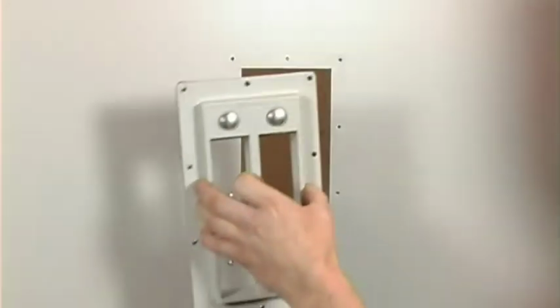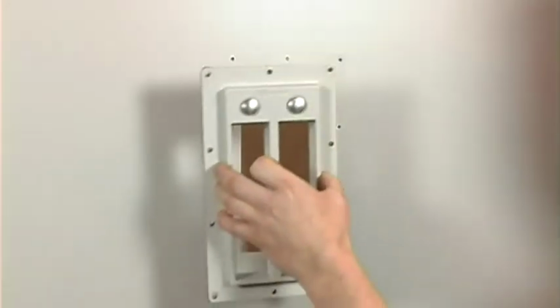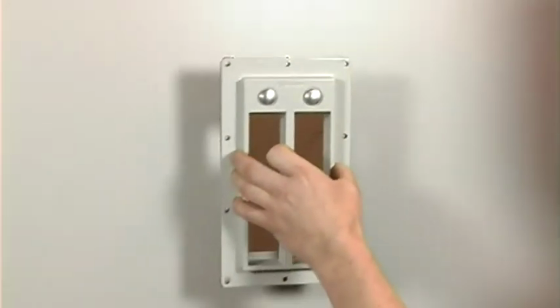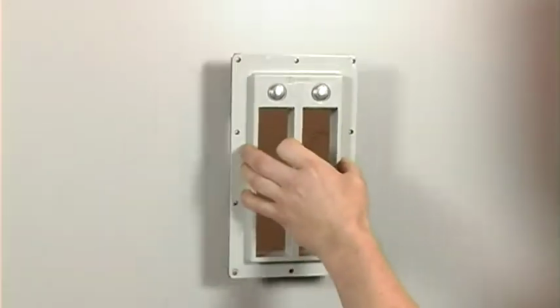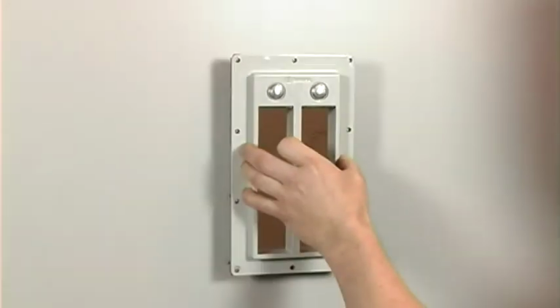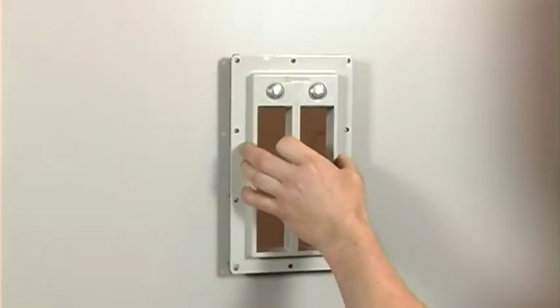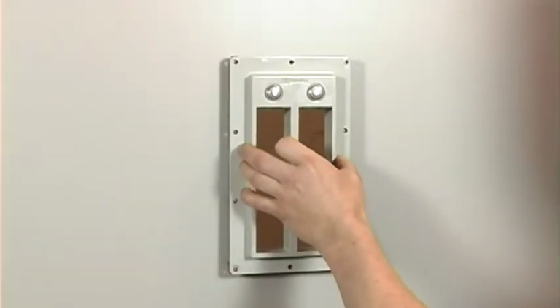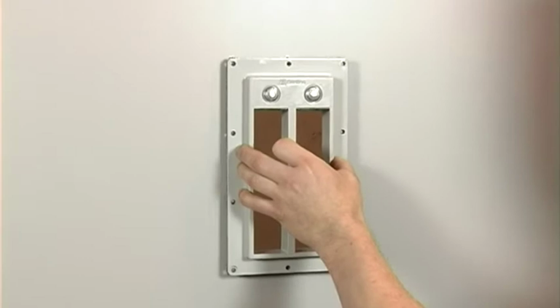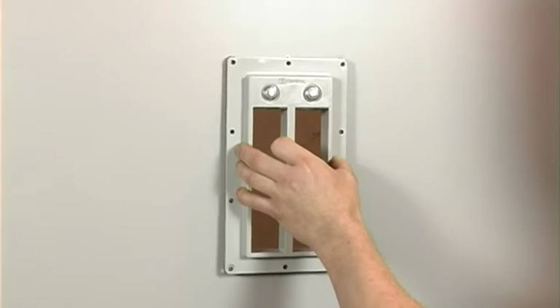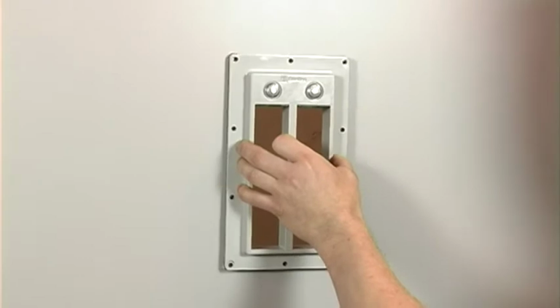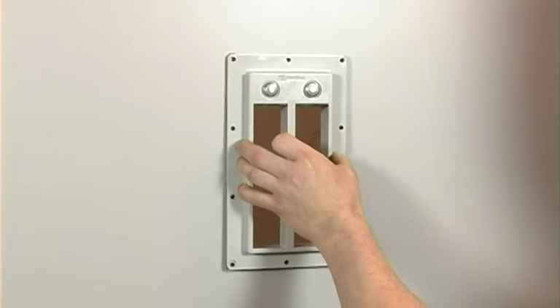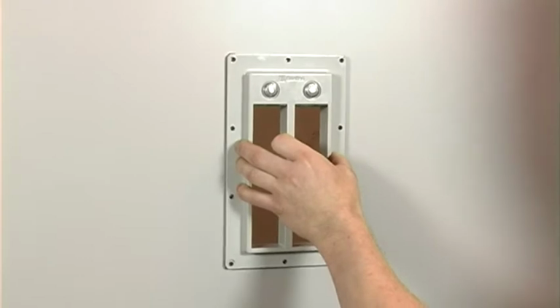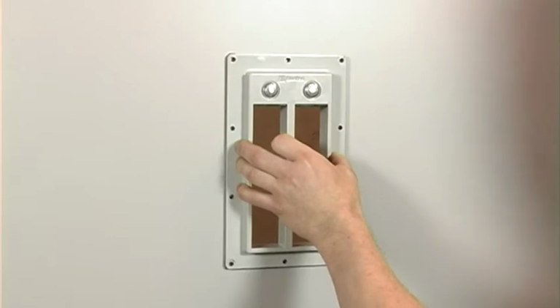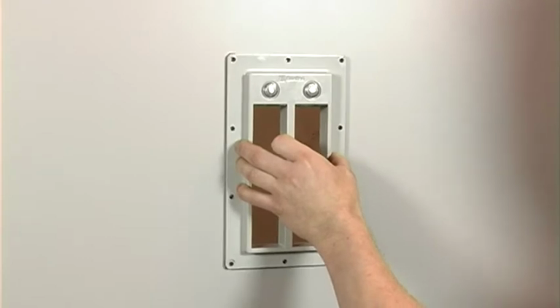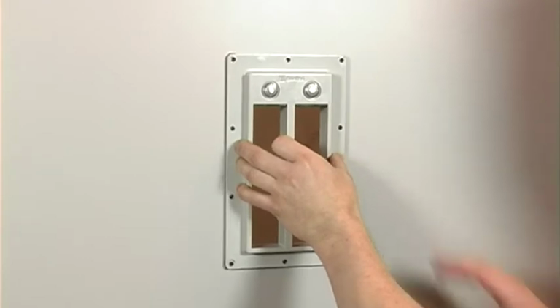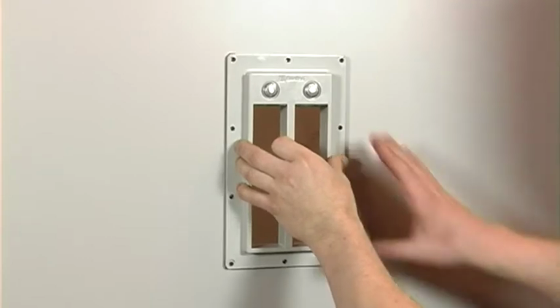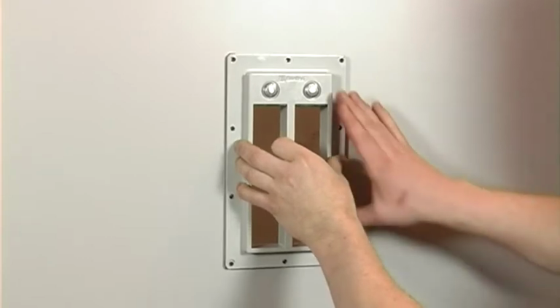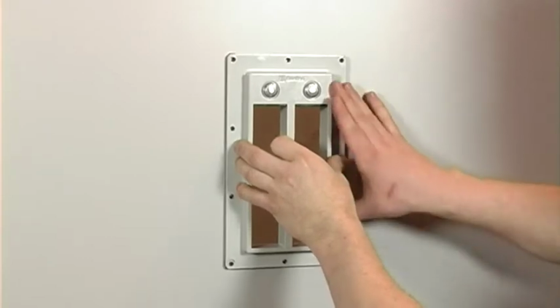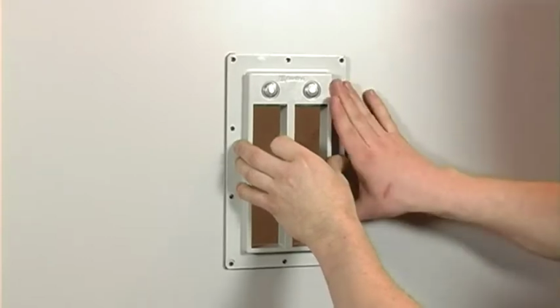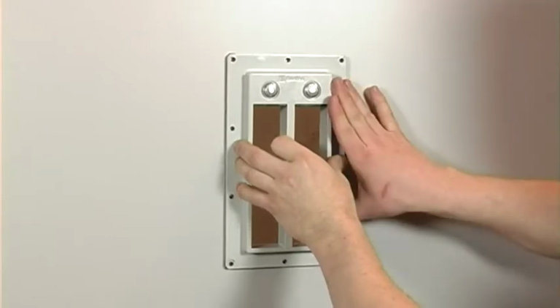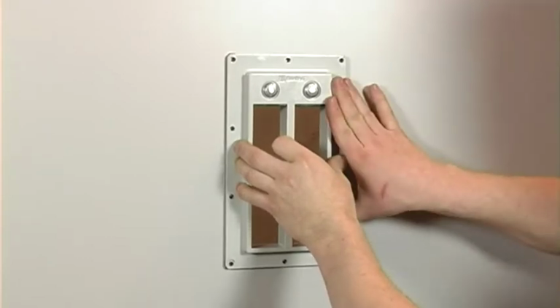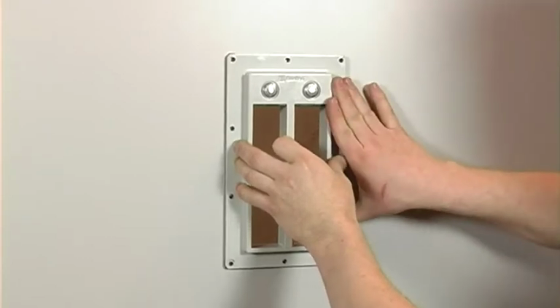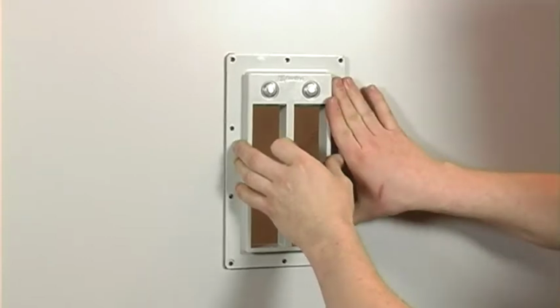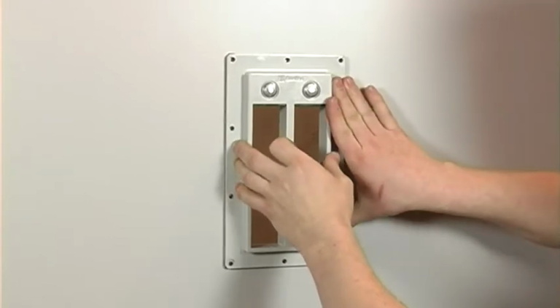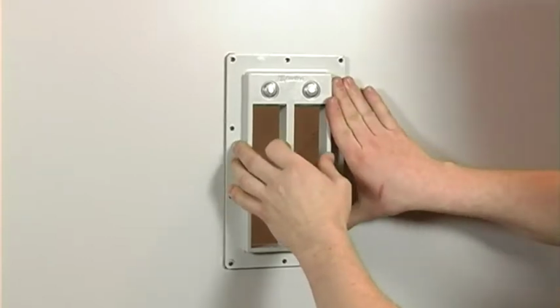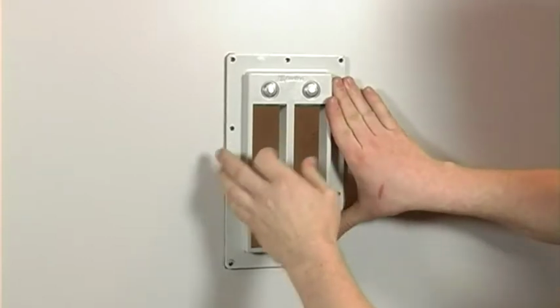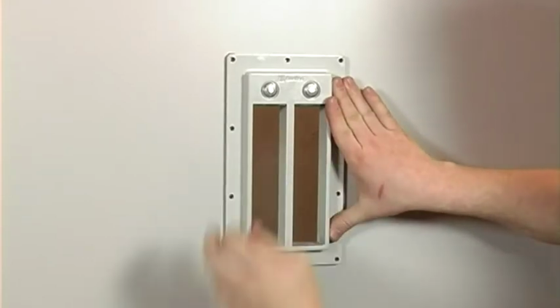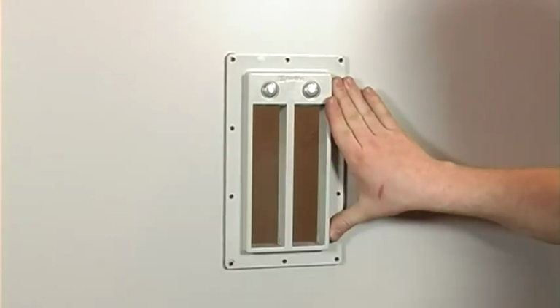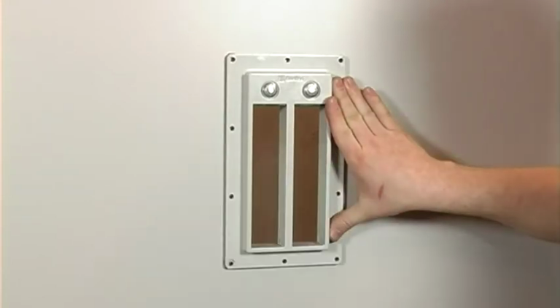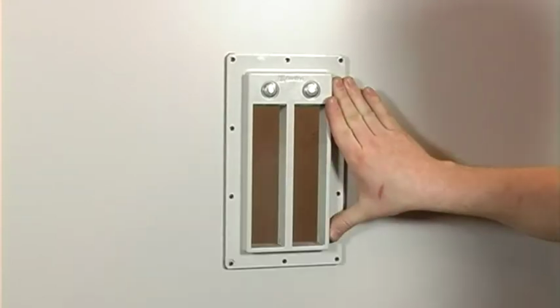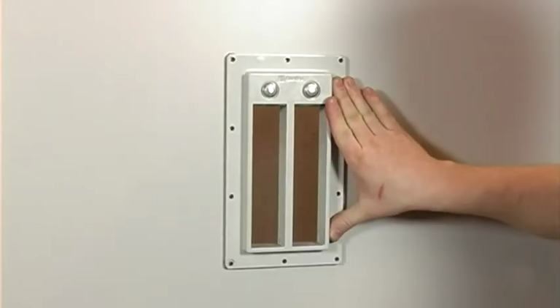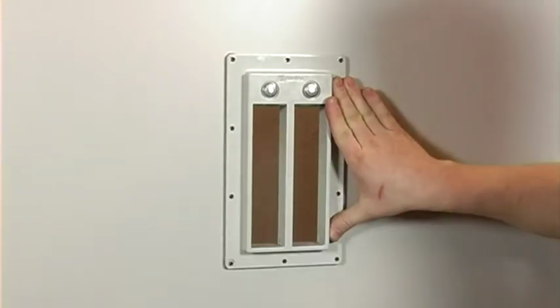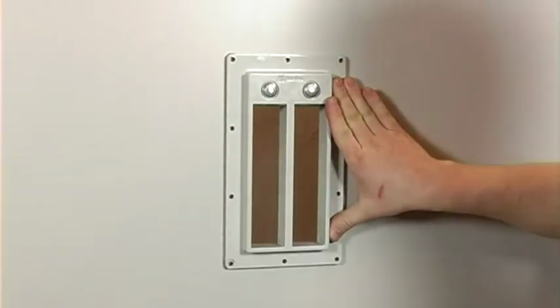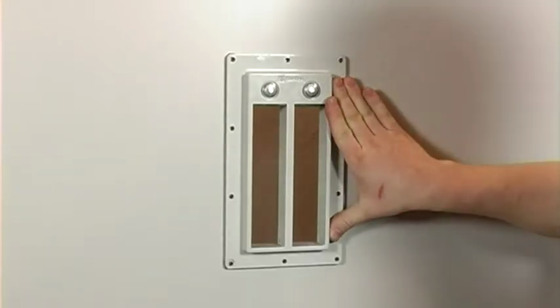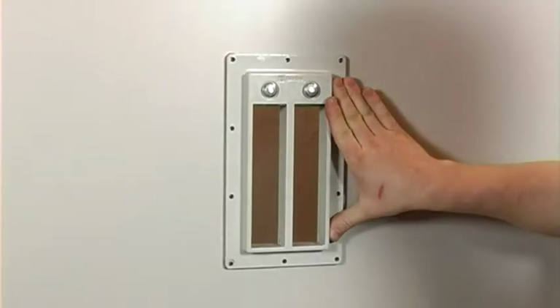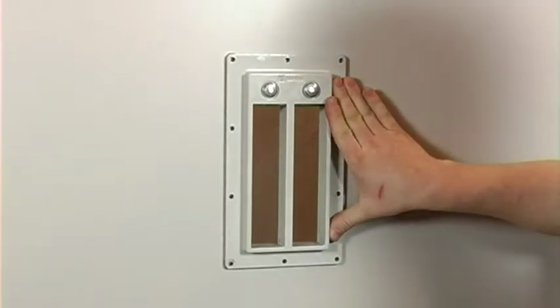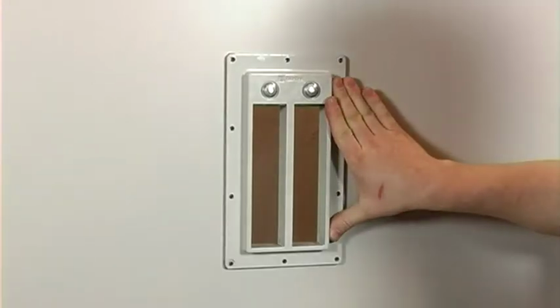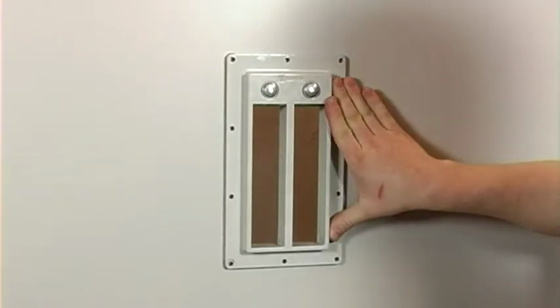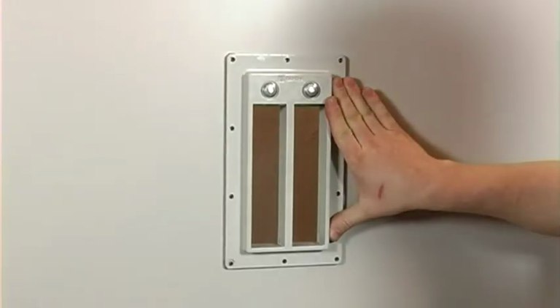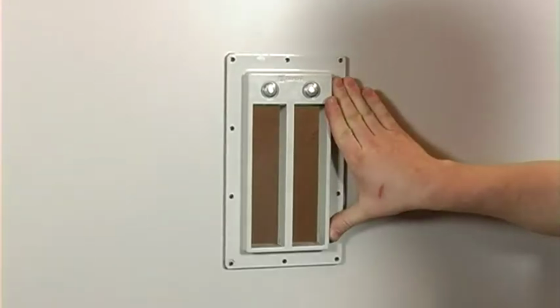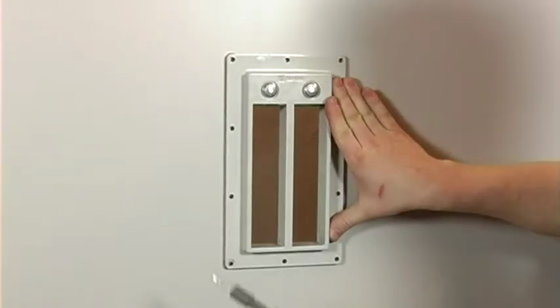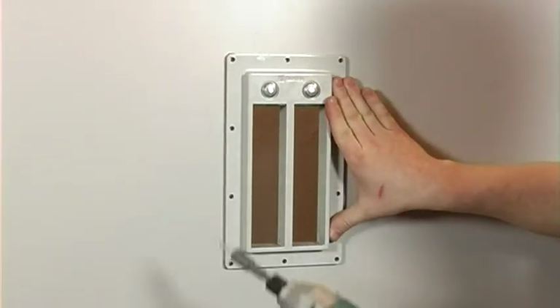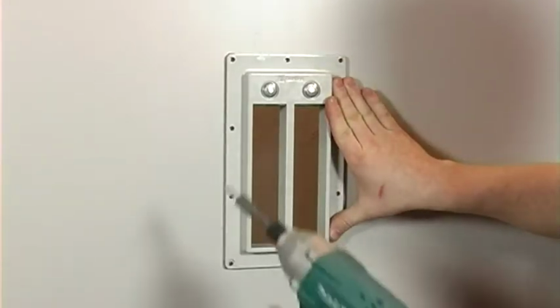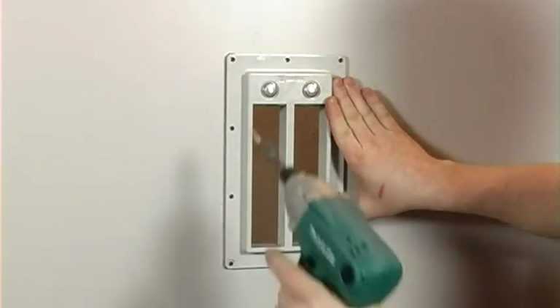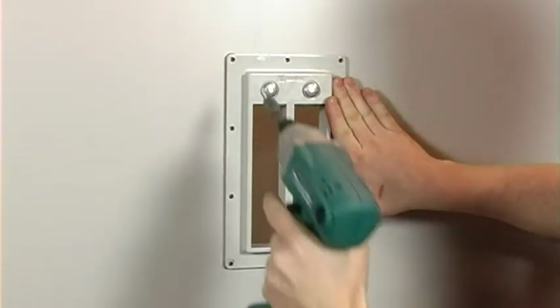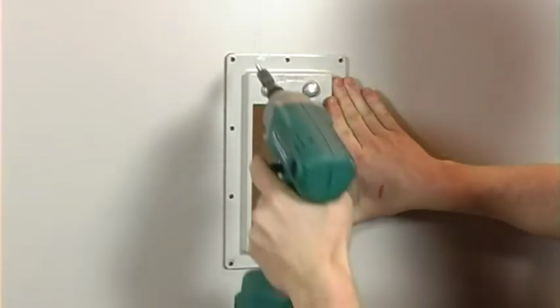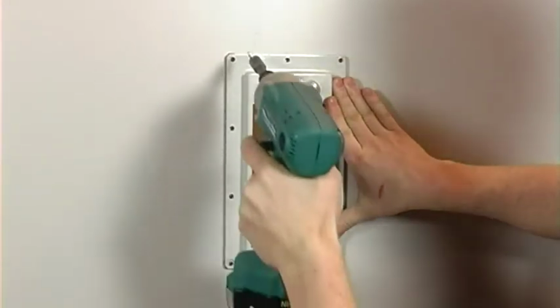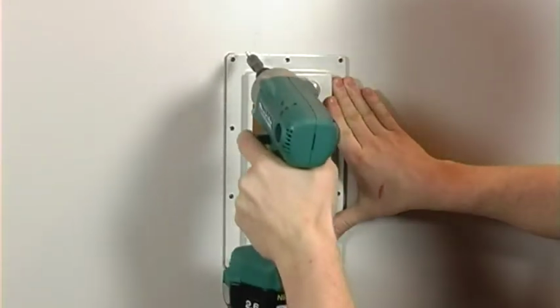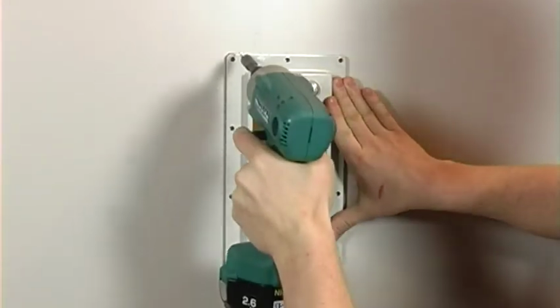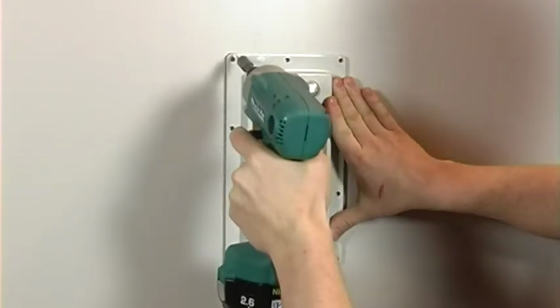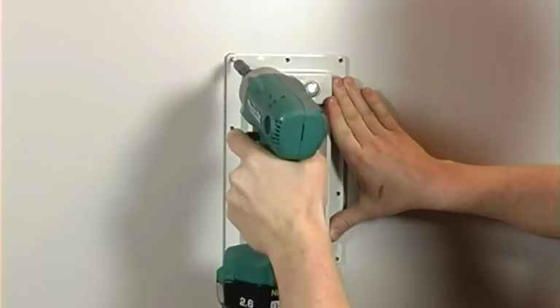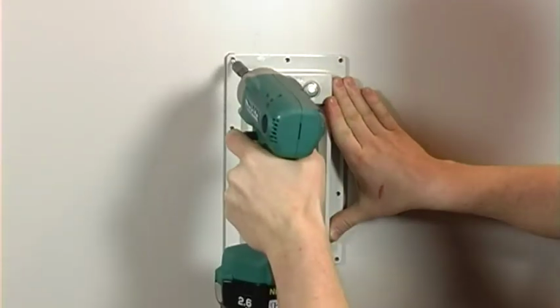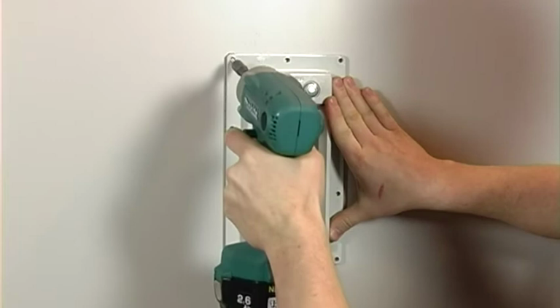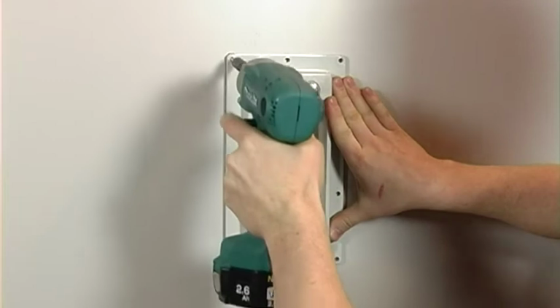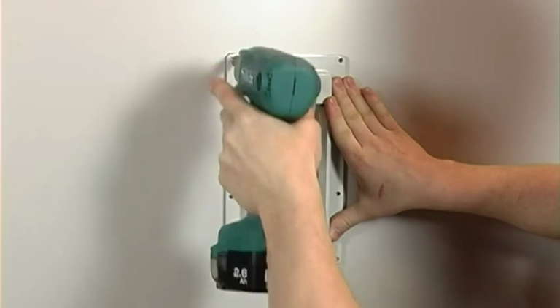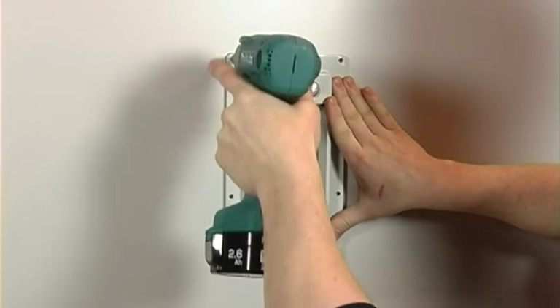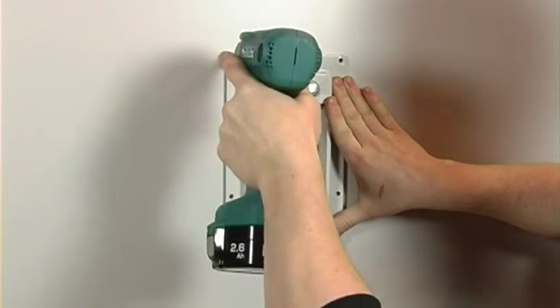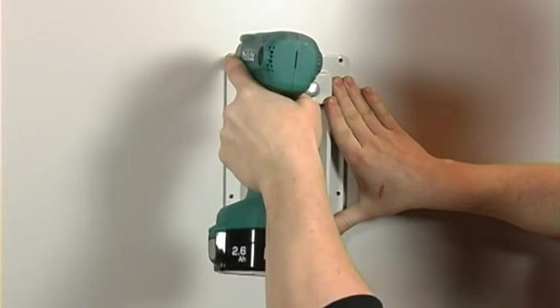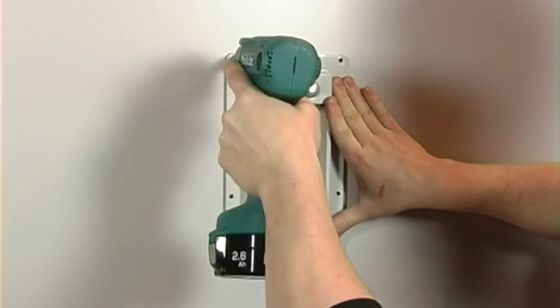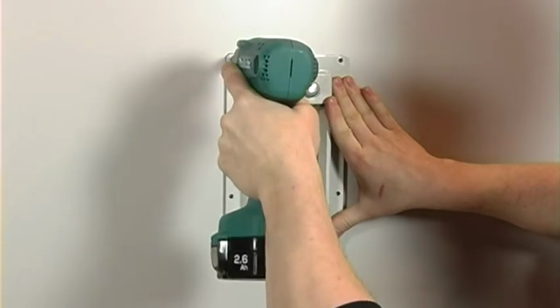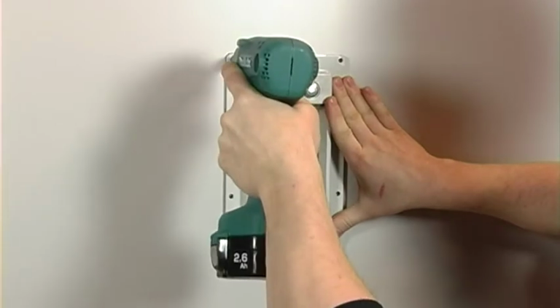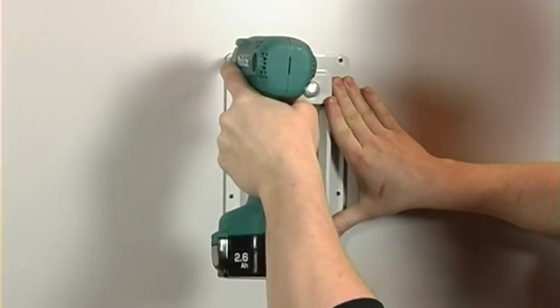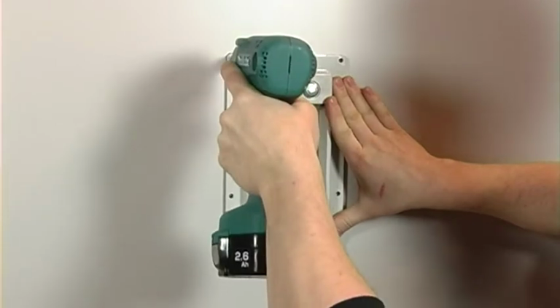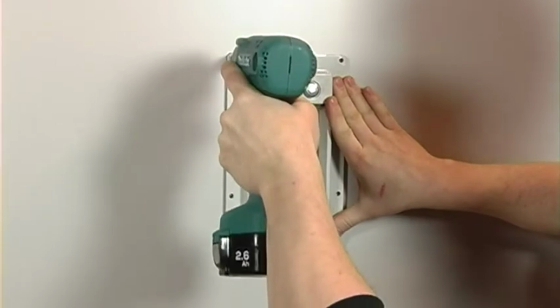Place the CommSeal 32 frame on the outside of the enclosure. Fasten the frame with the screws.